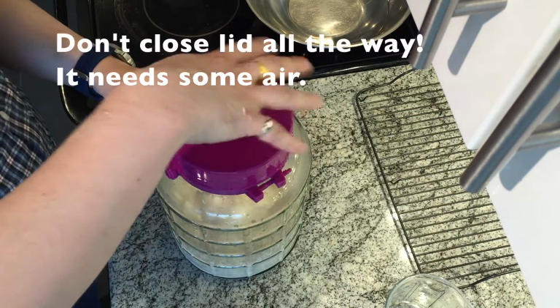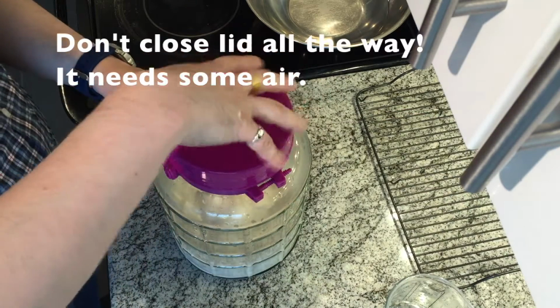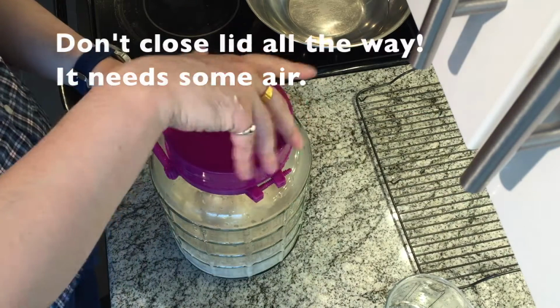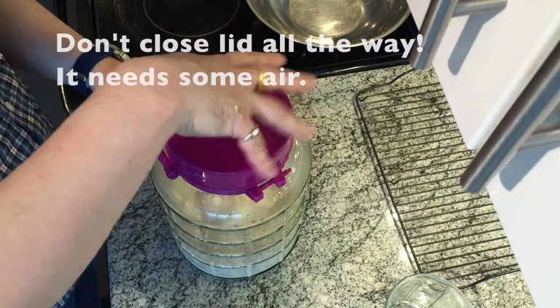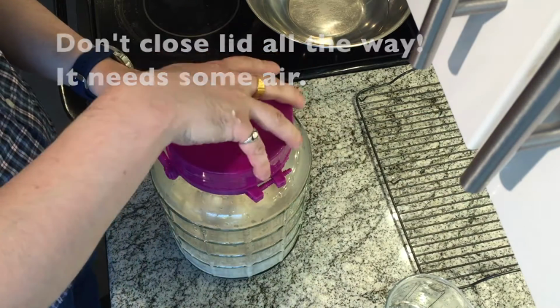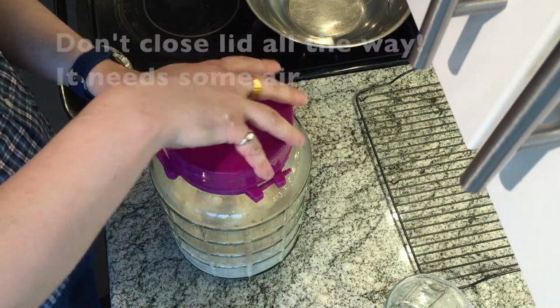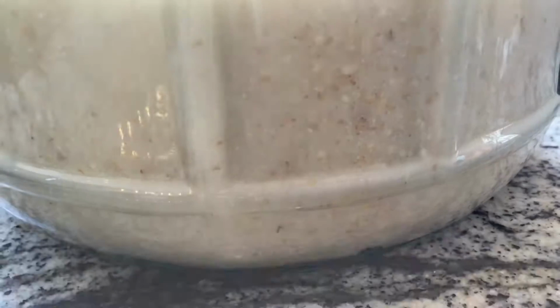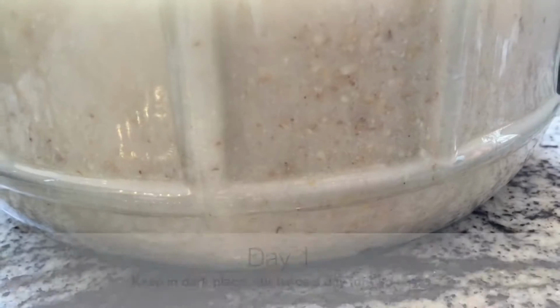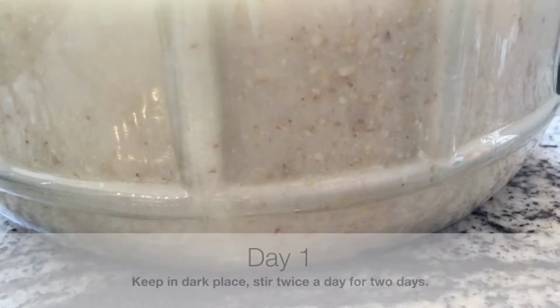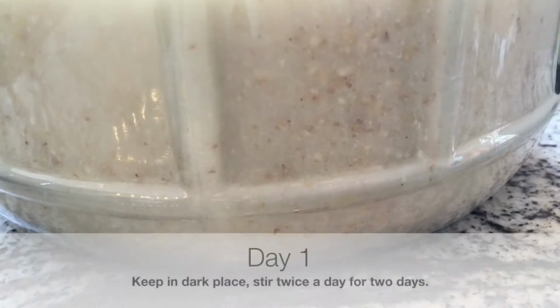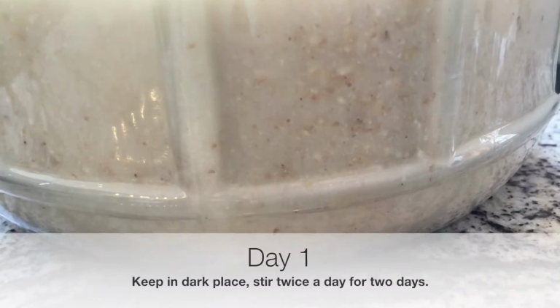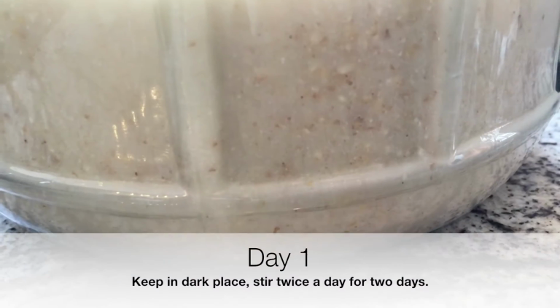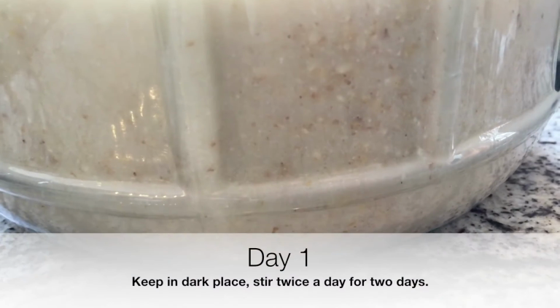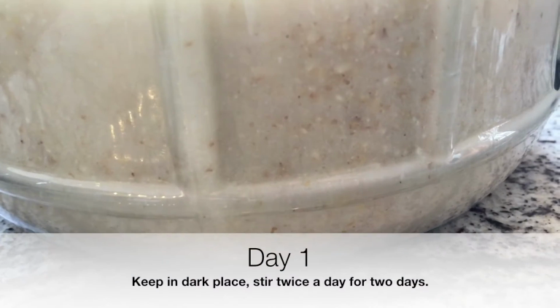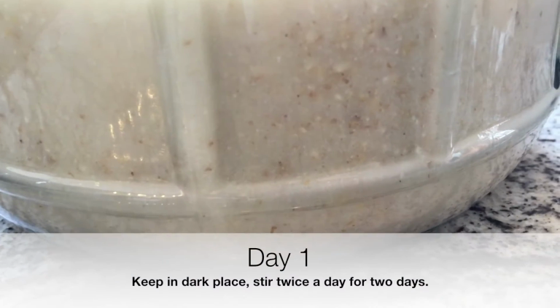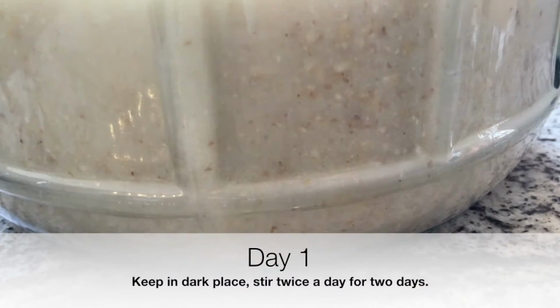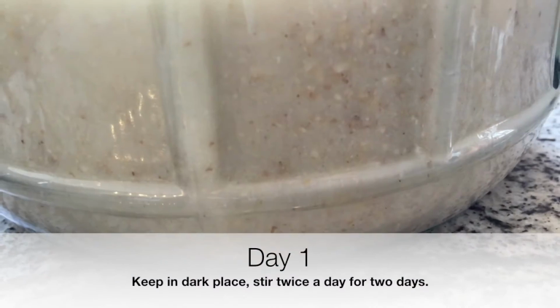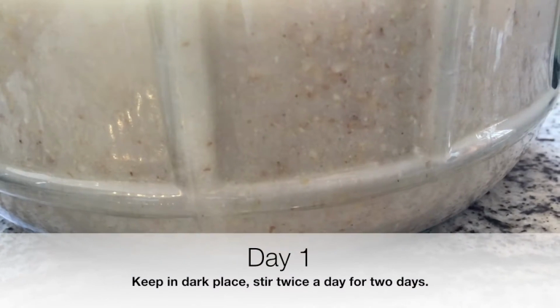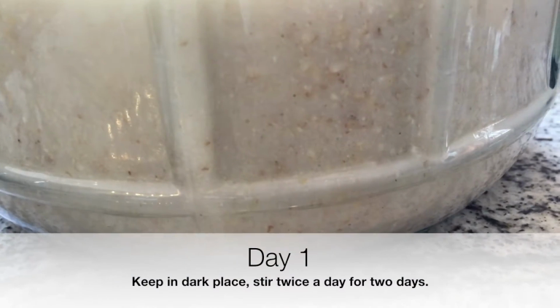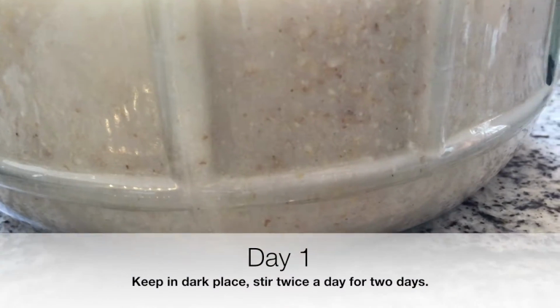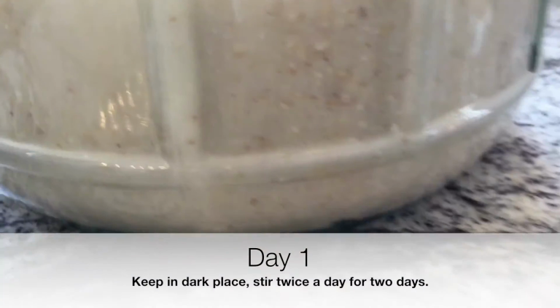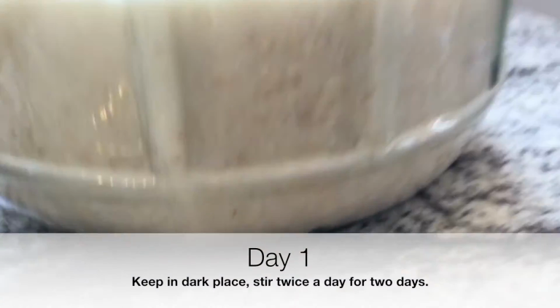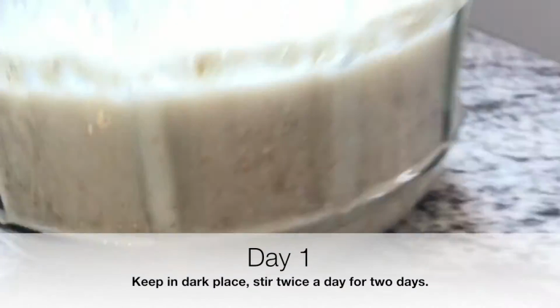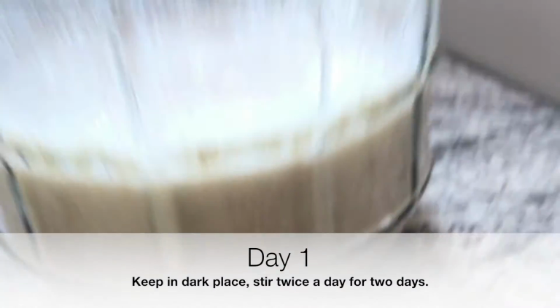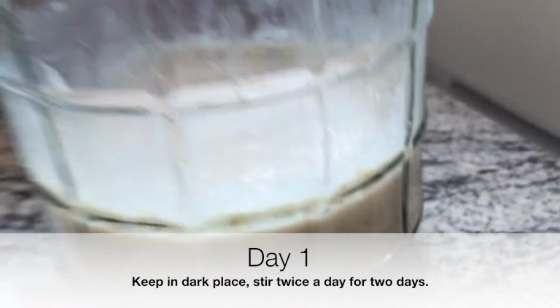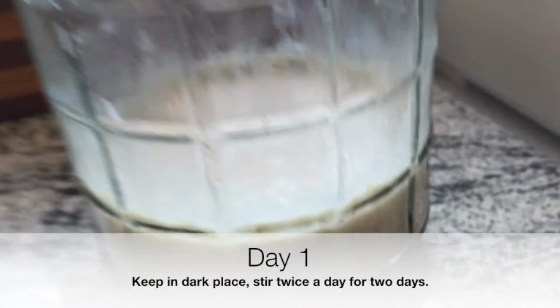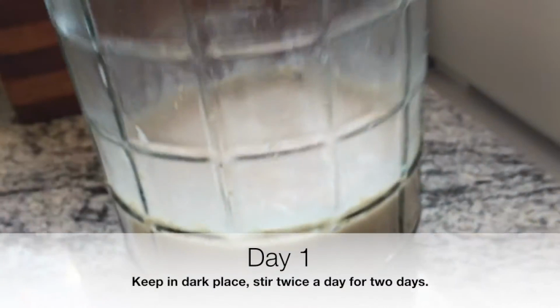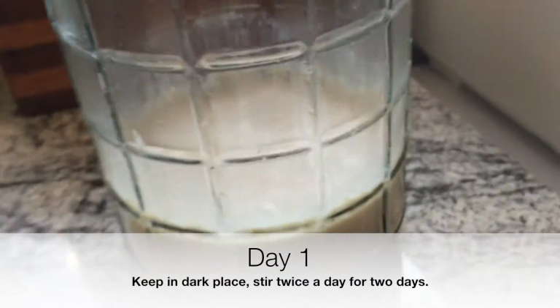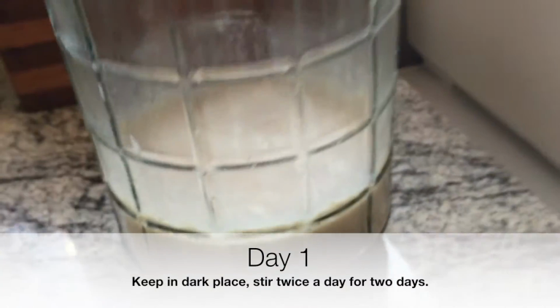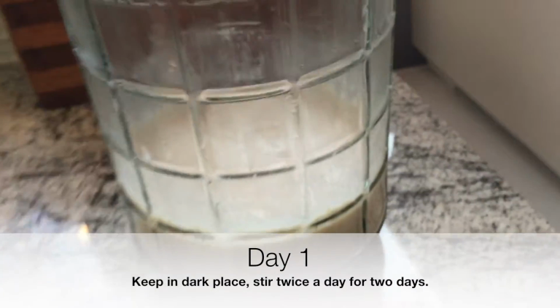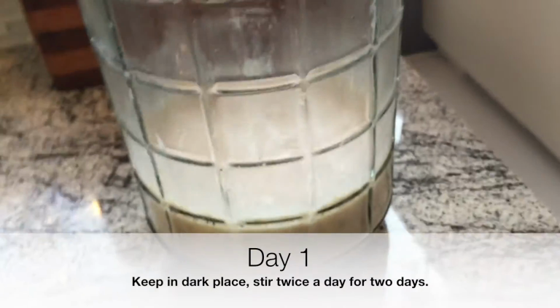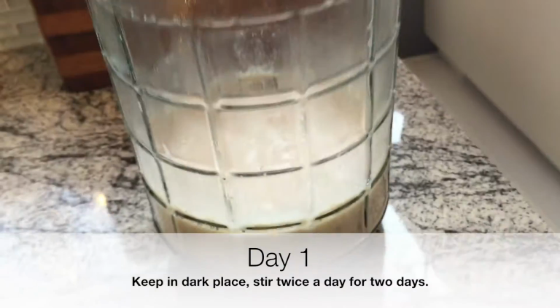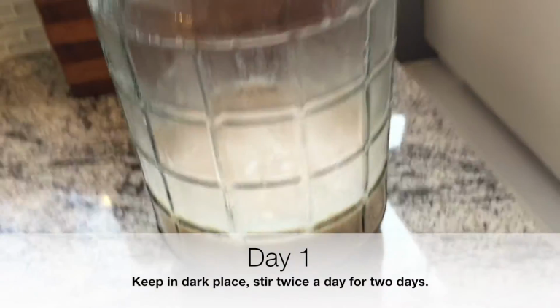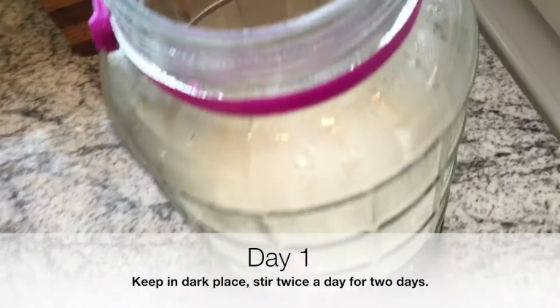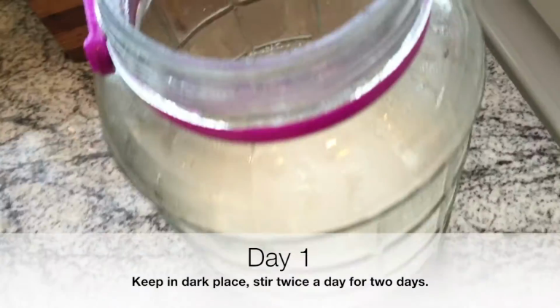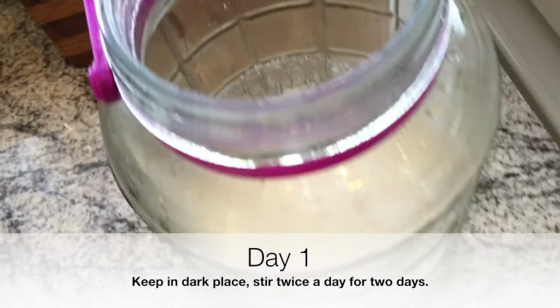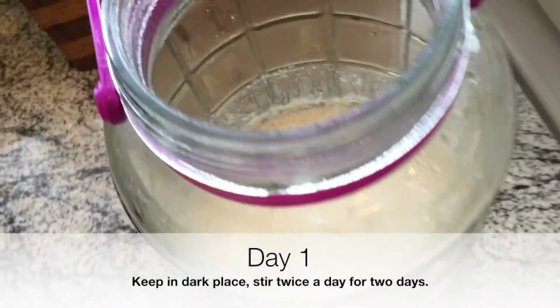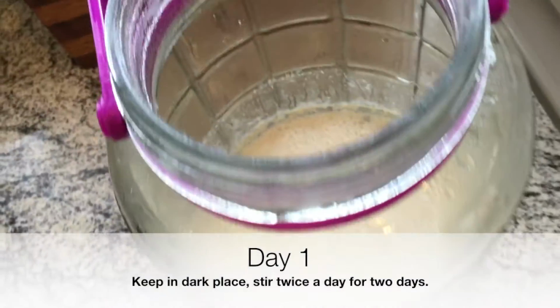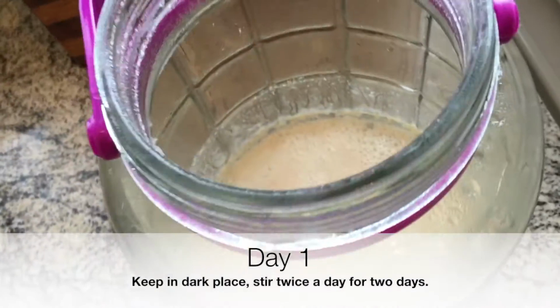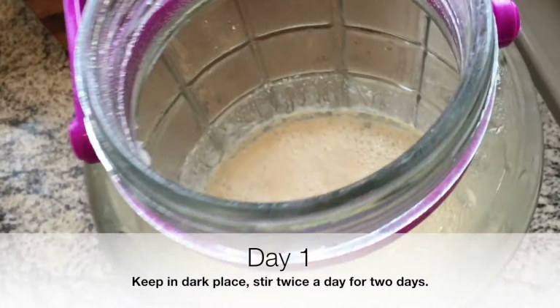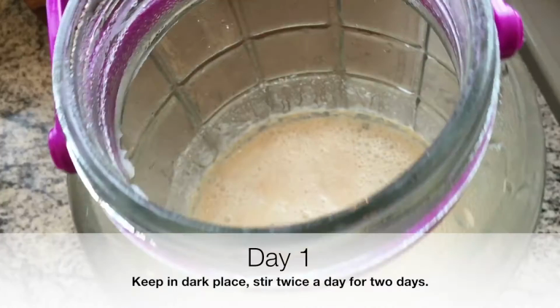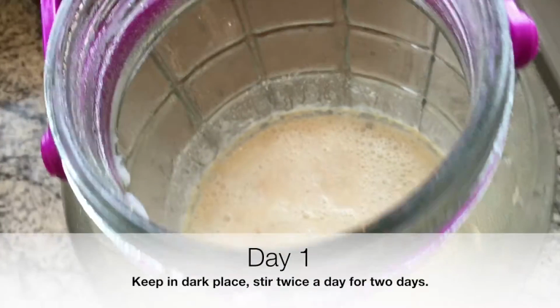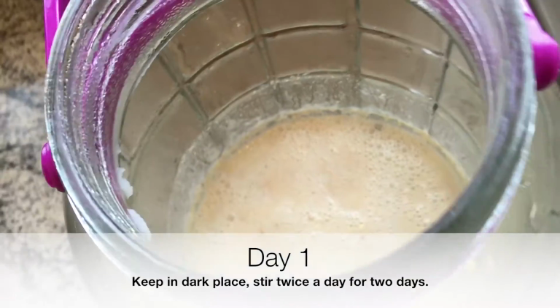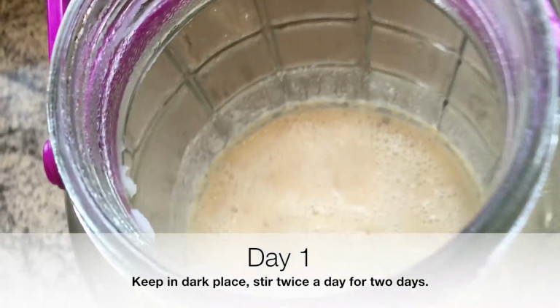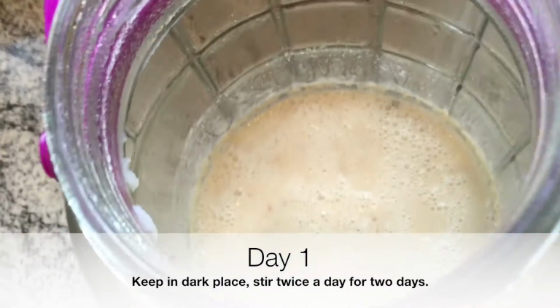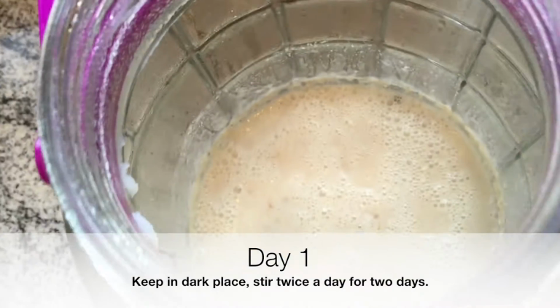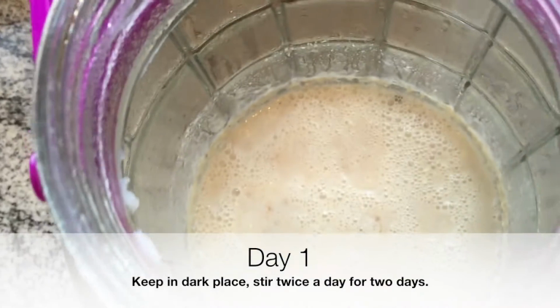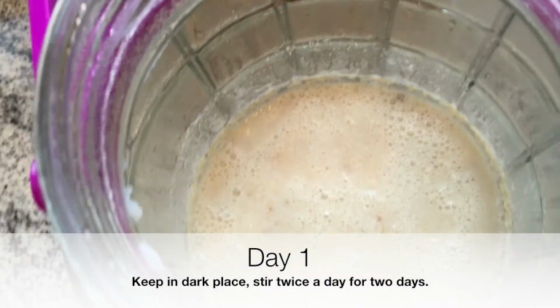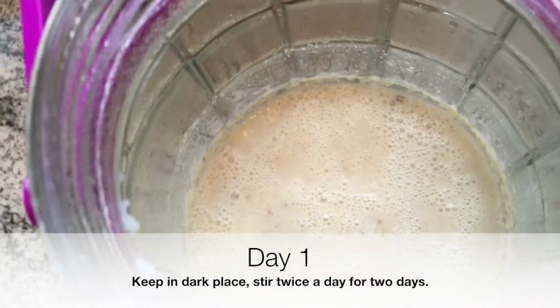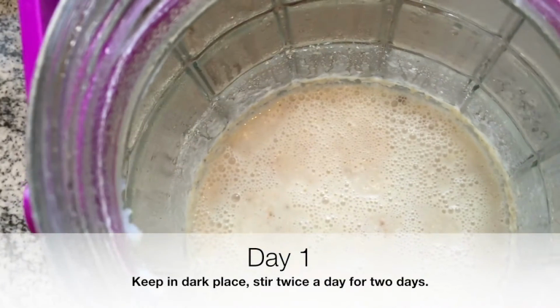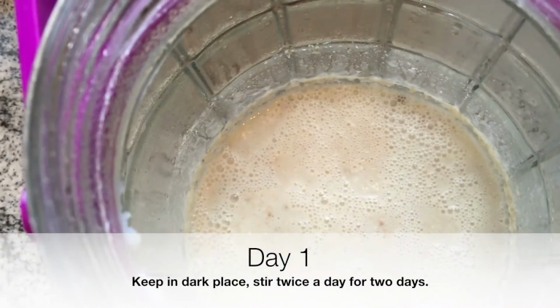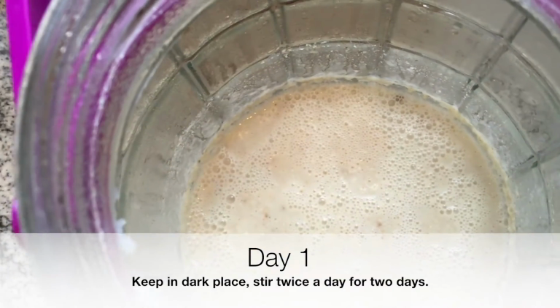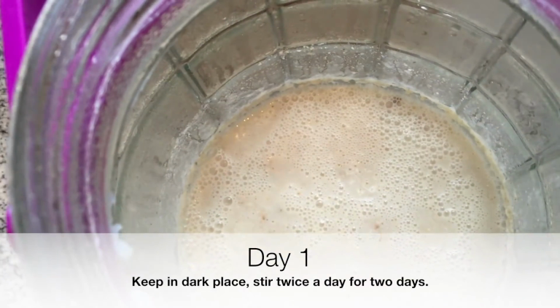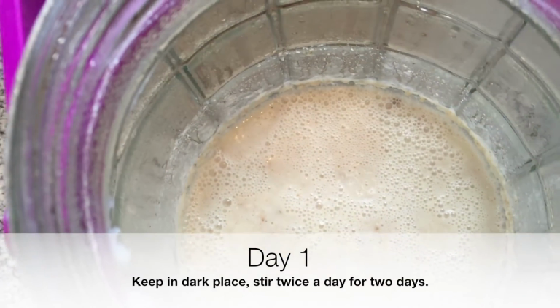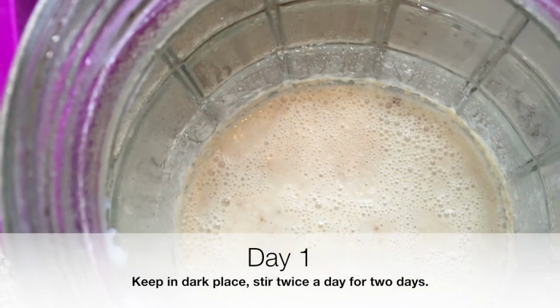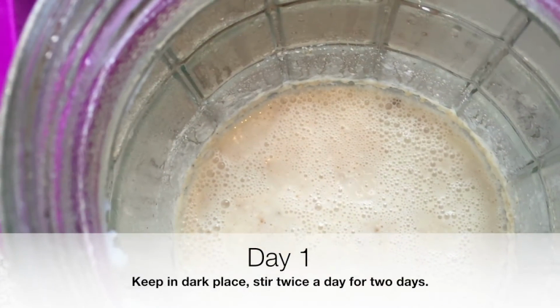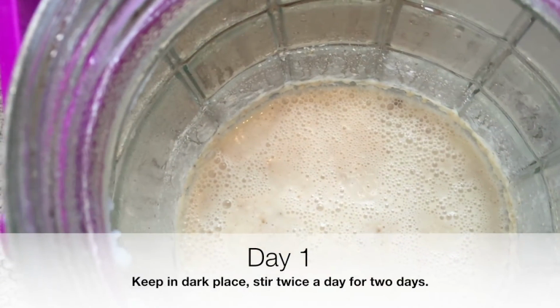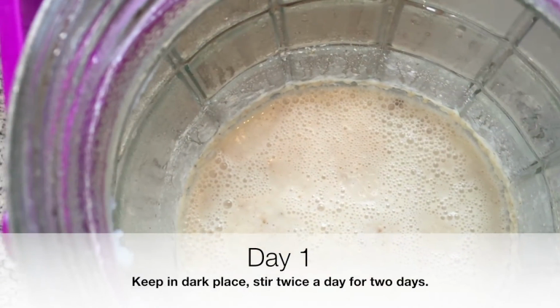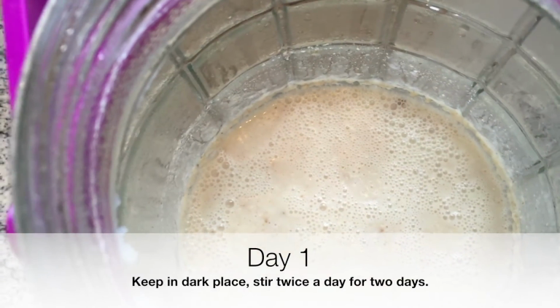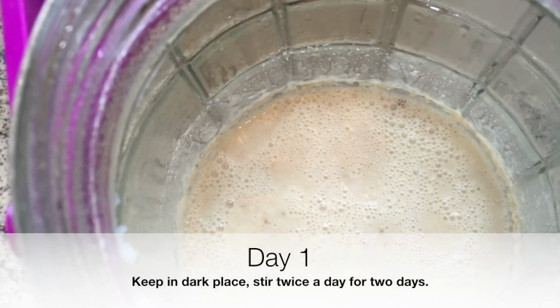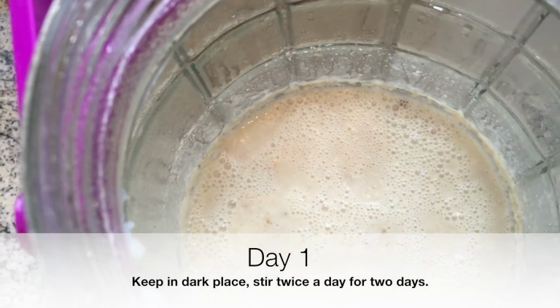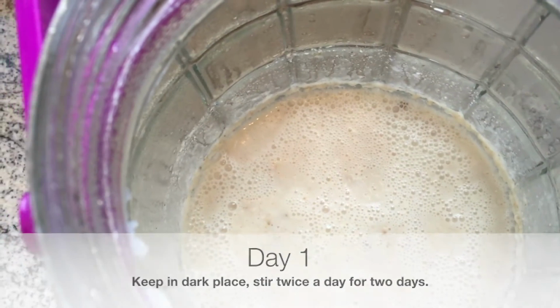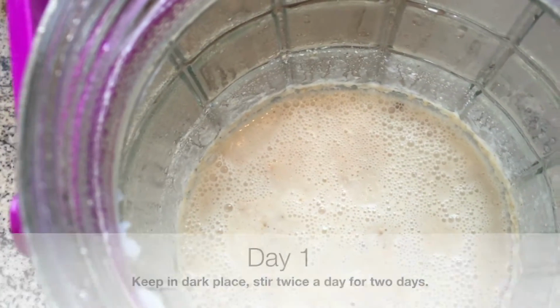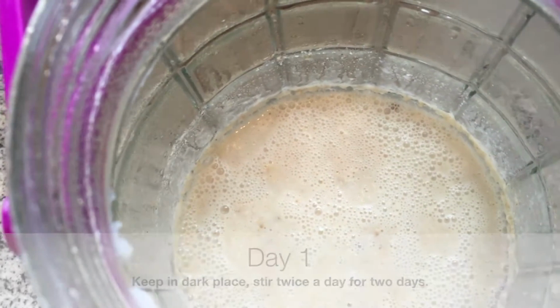This is the first stage of fermentation. Keep it in a dark place and stir it twice a day for two days. It's bubbling away there.